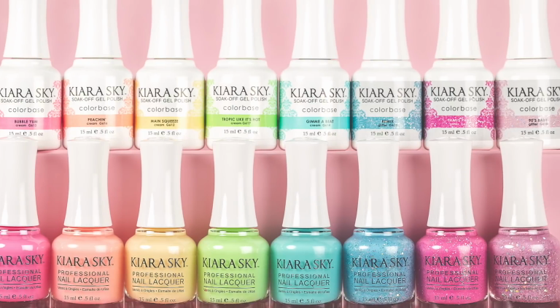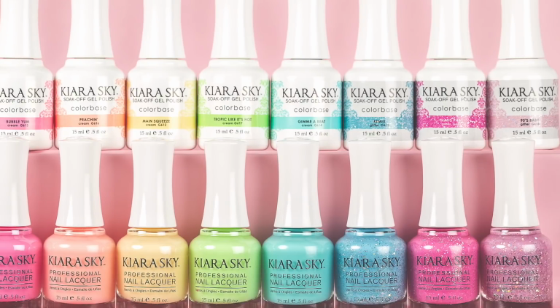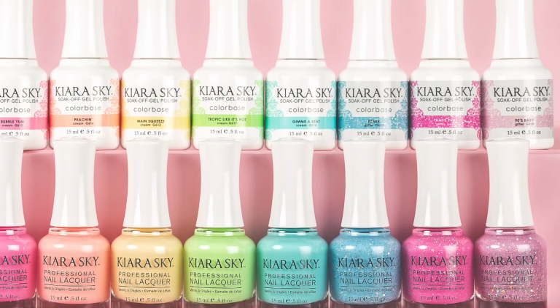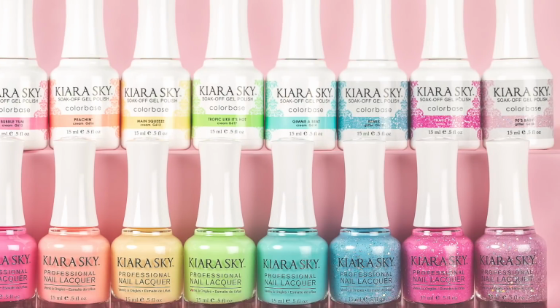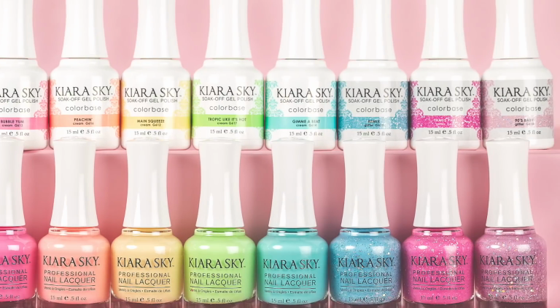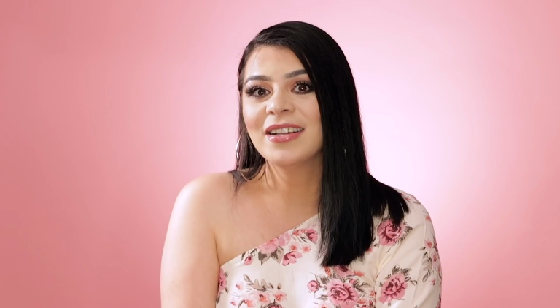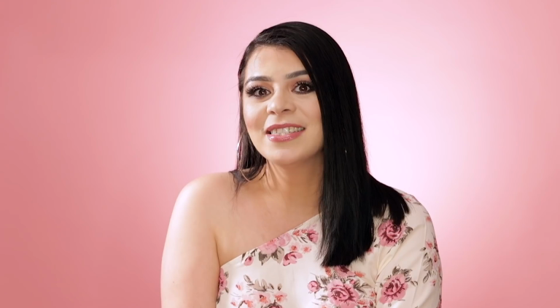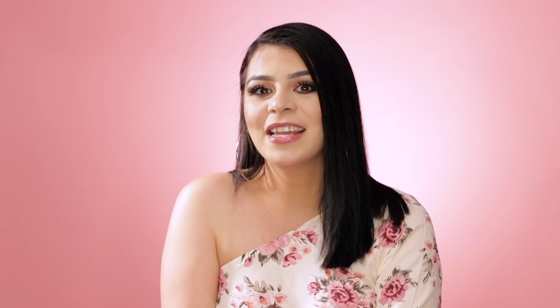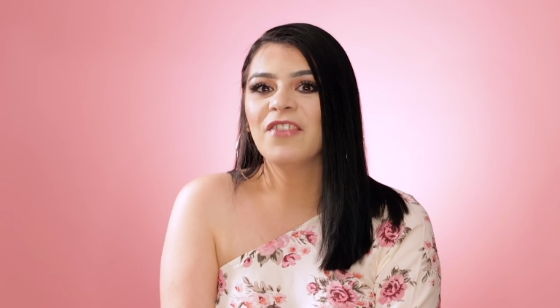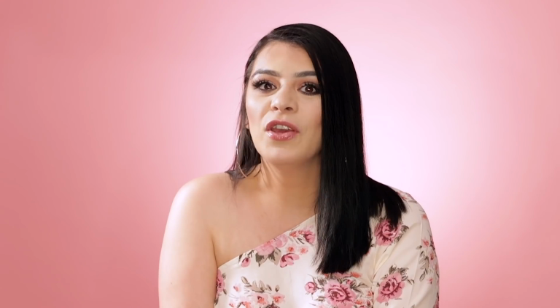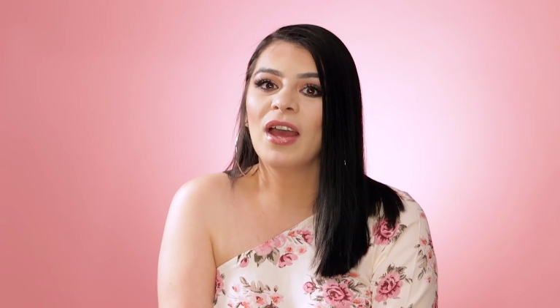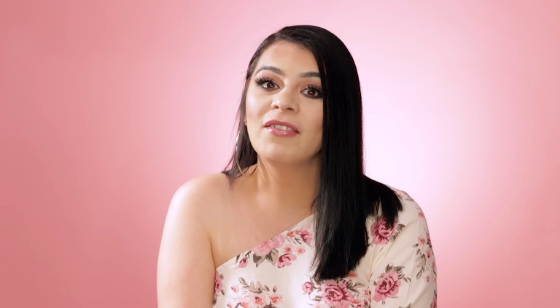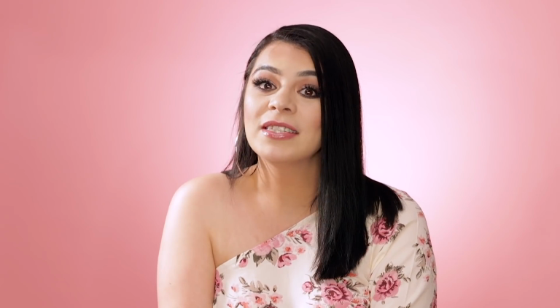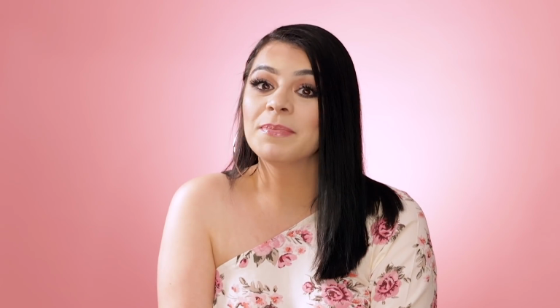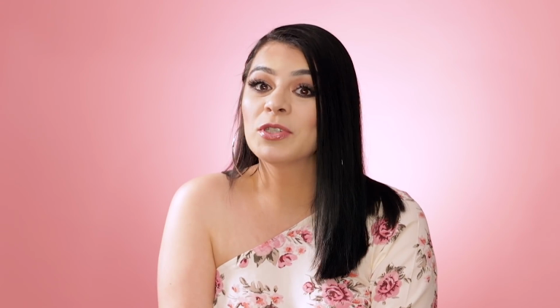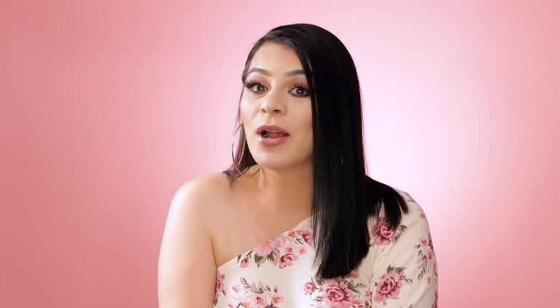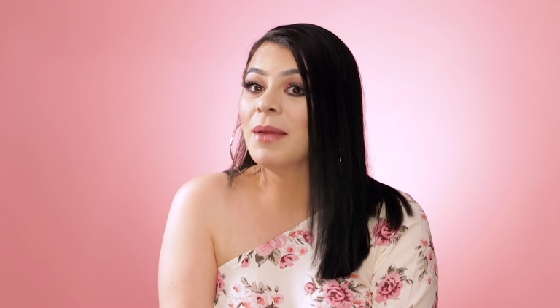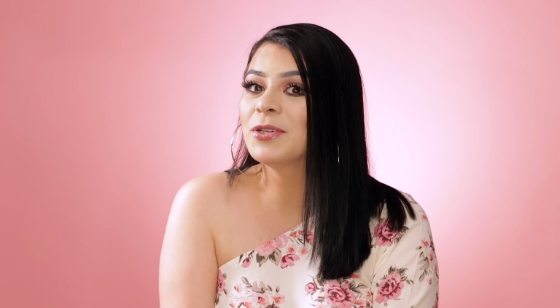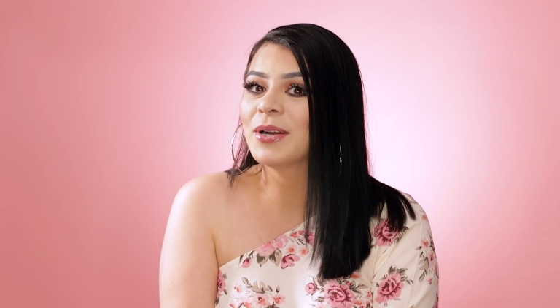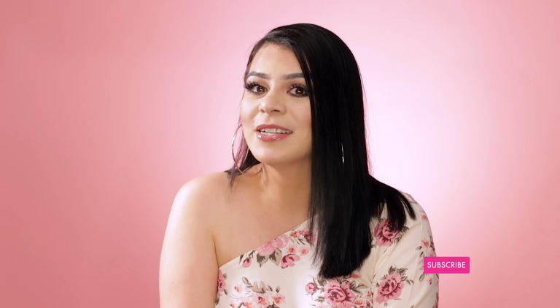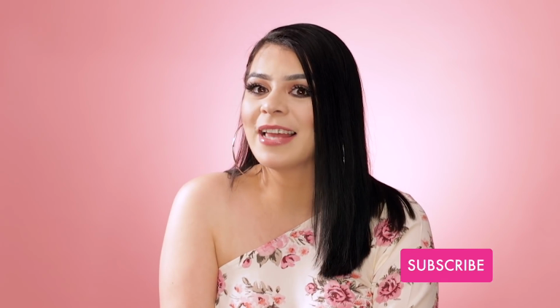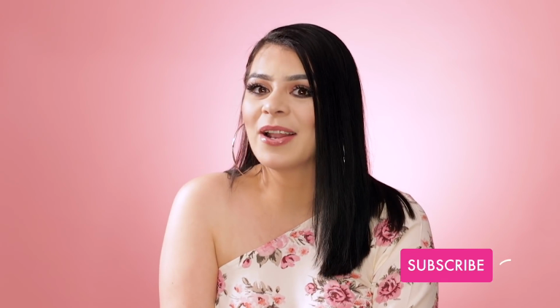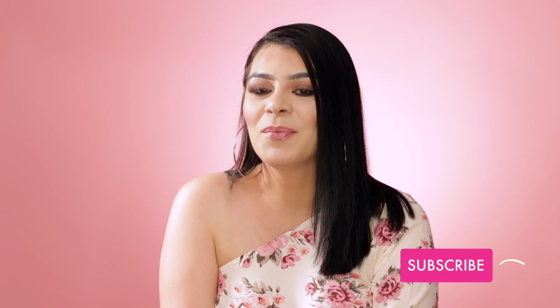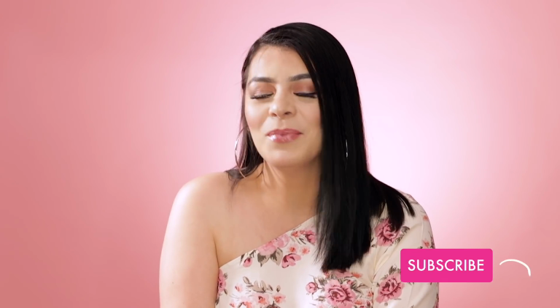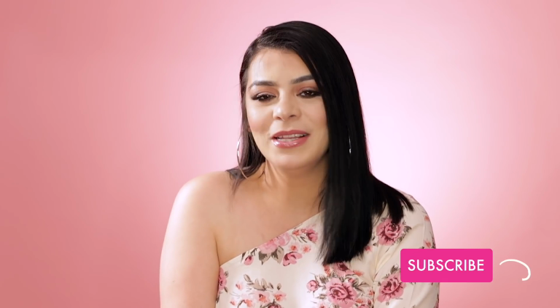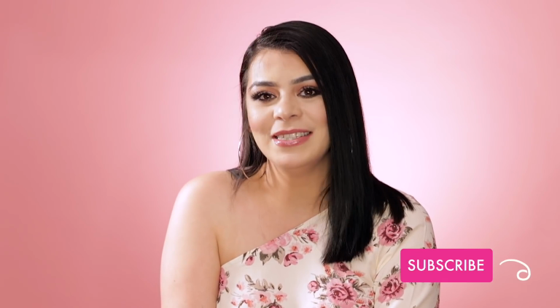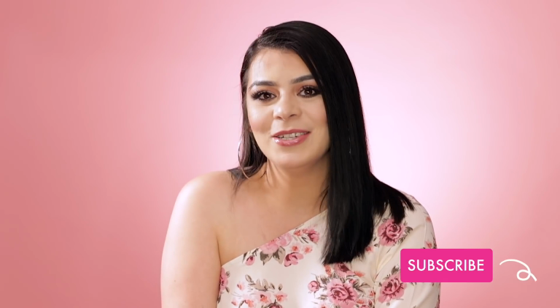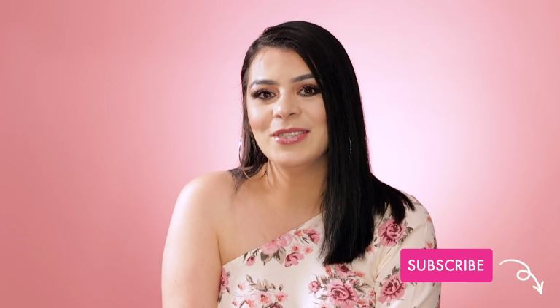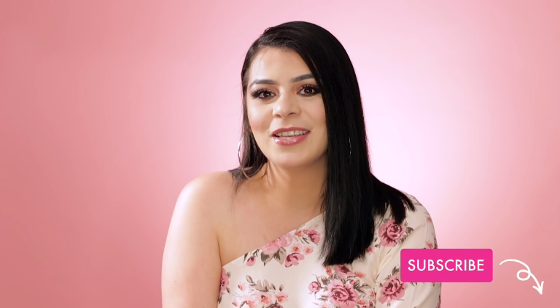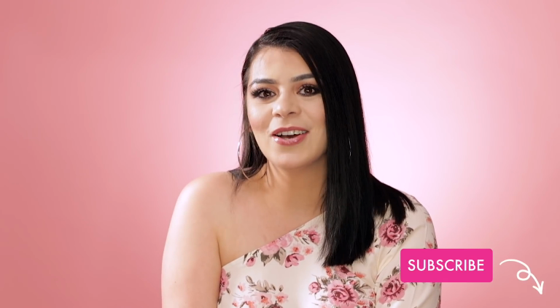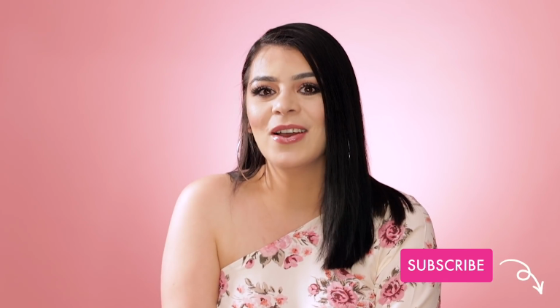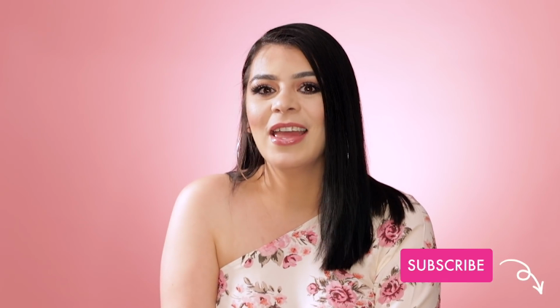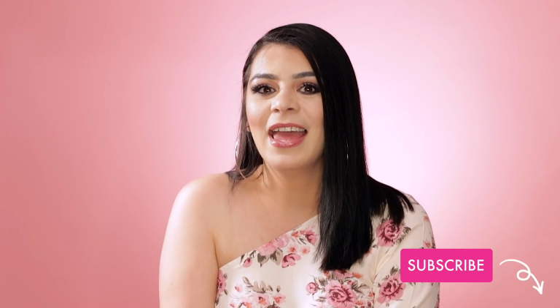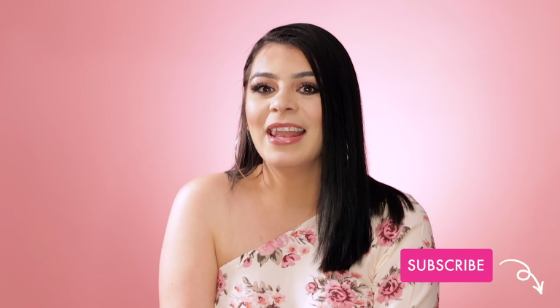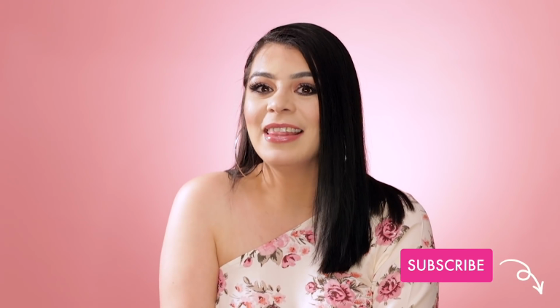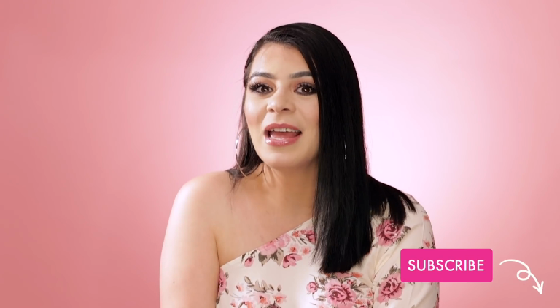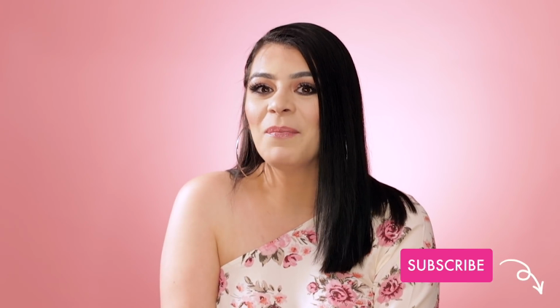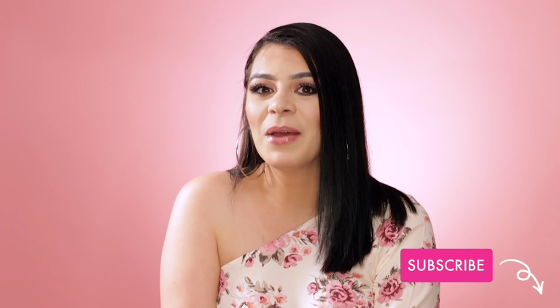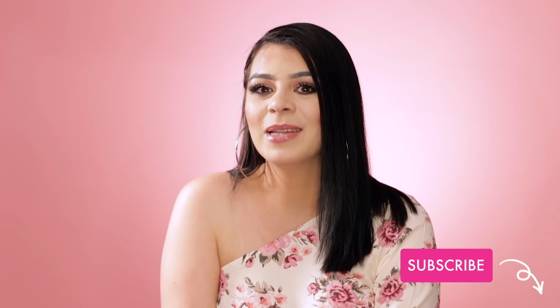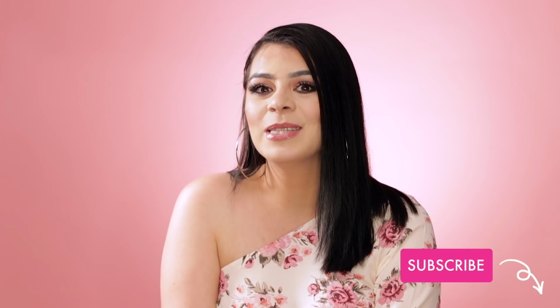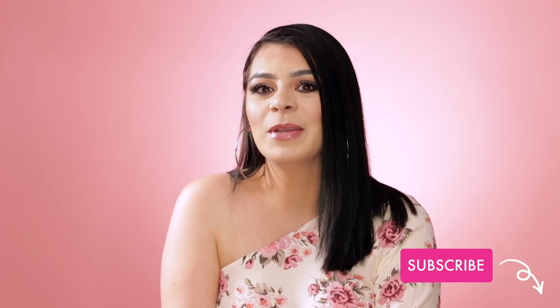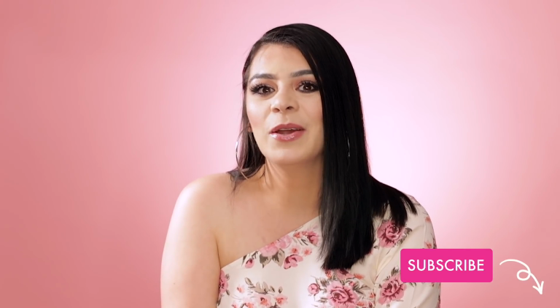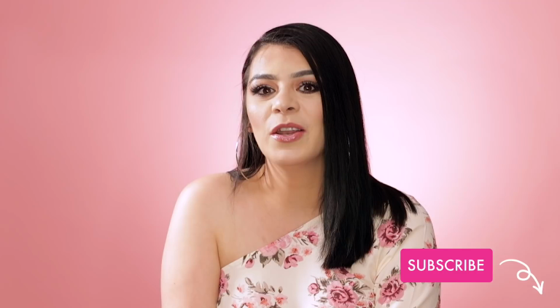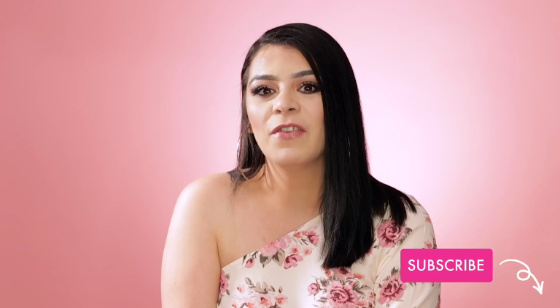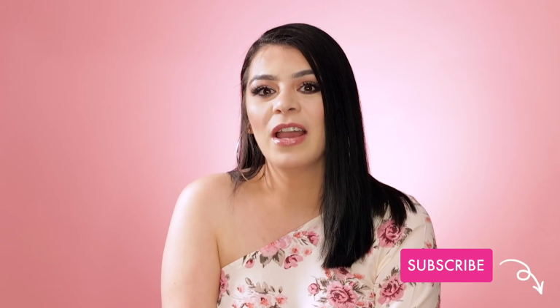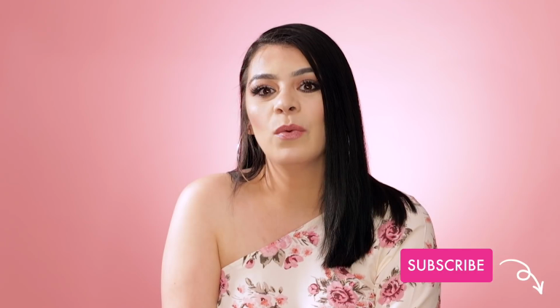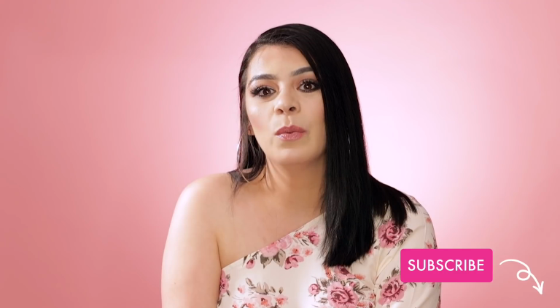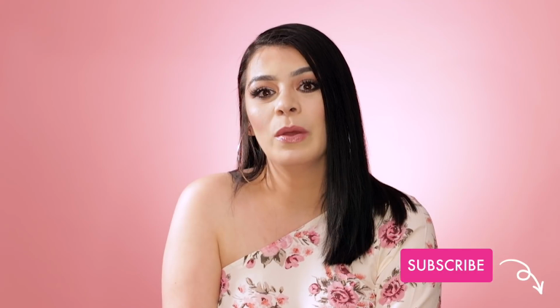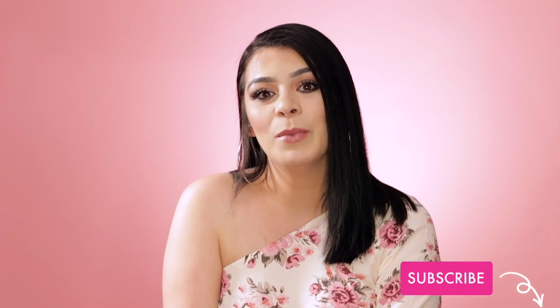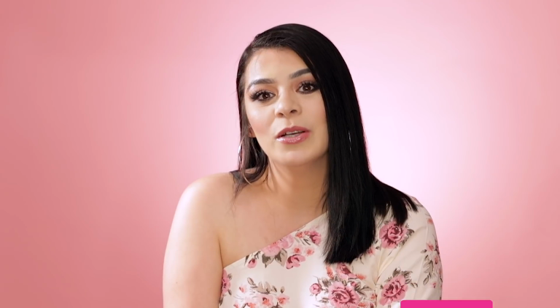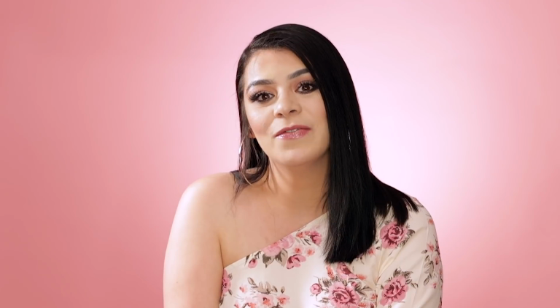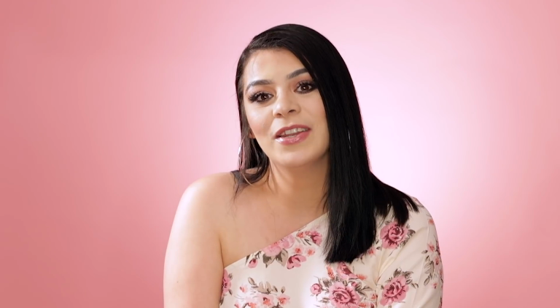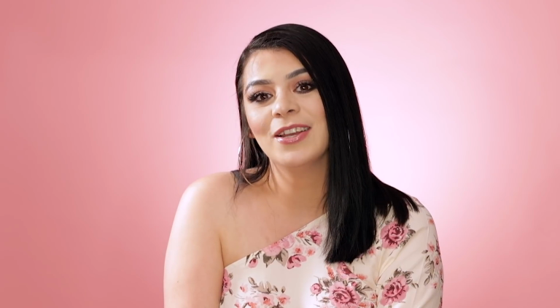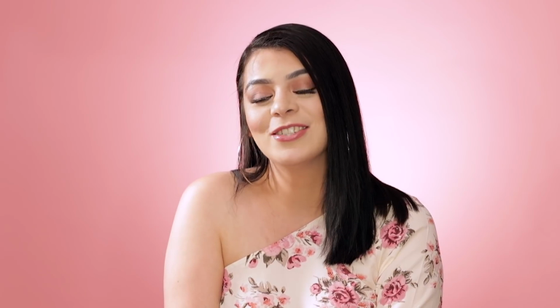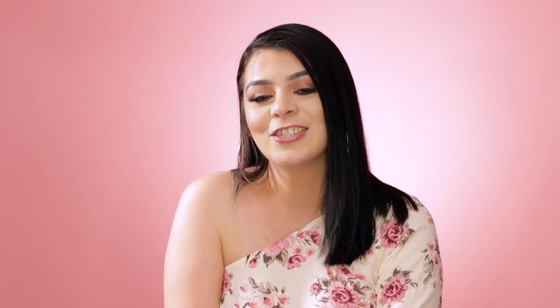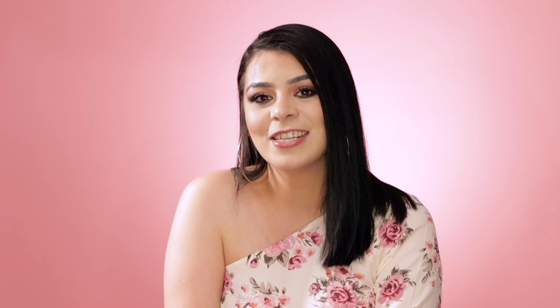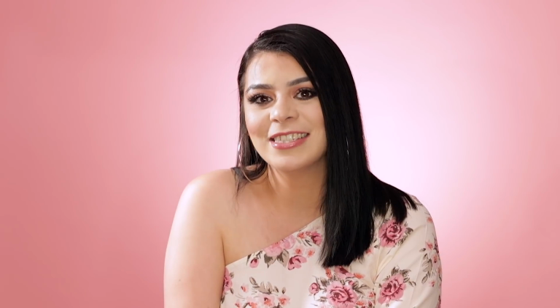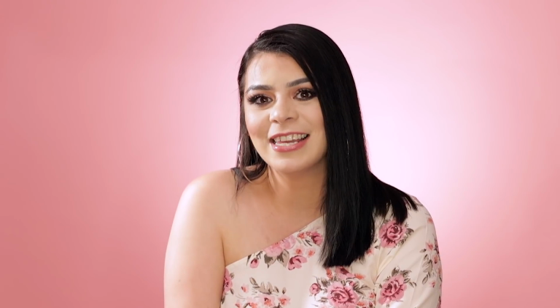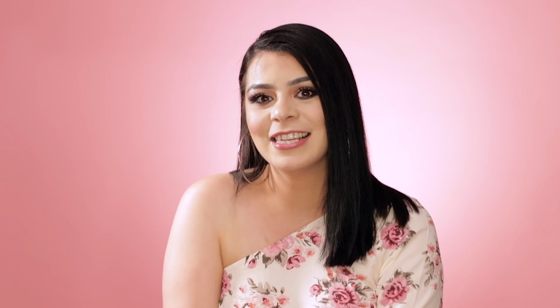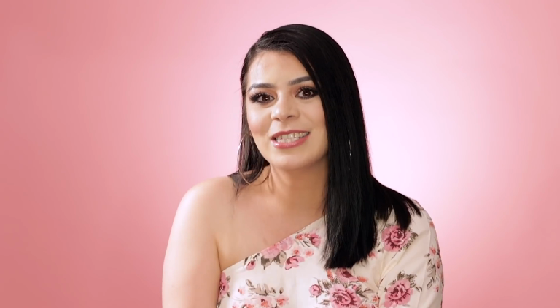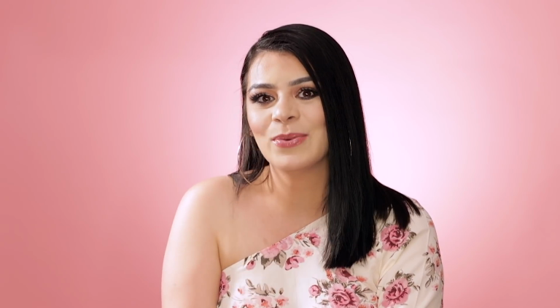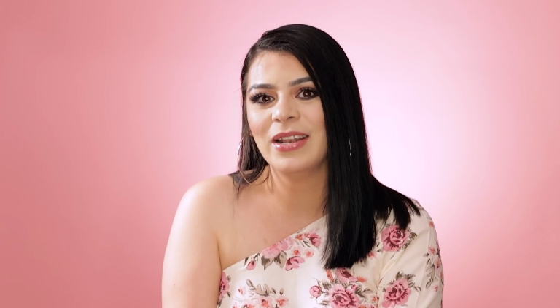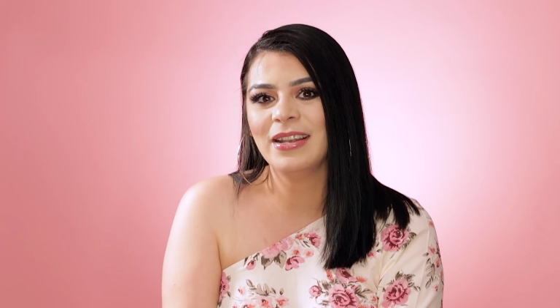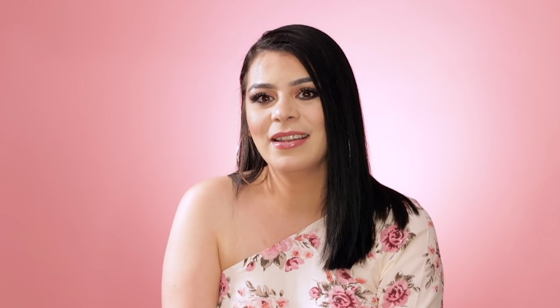But first, if you haven't subscribed to our channel, please do so and hit that bell to be notified when we post videos just like this one.